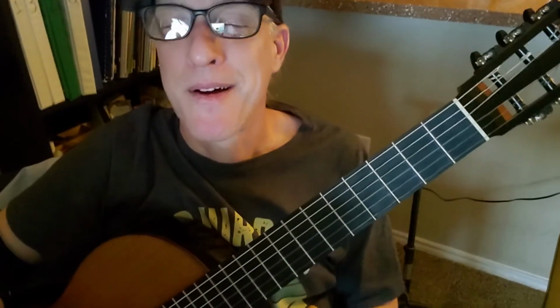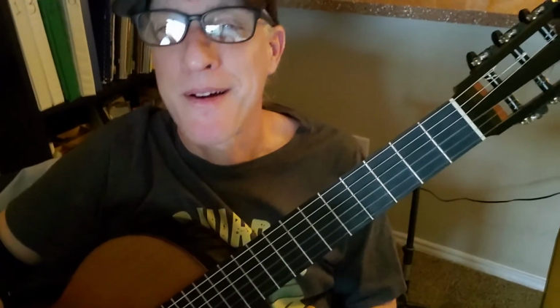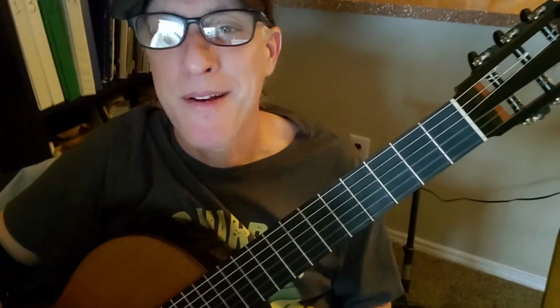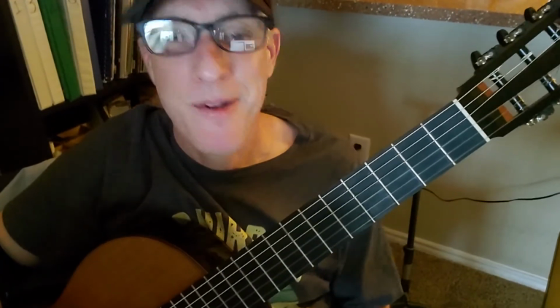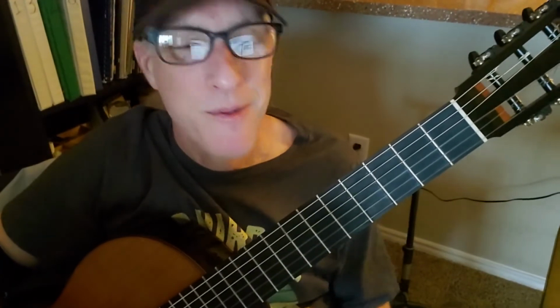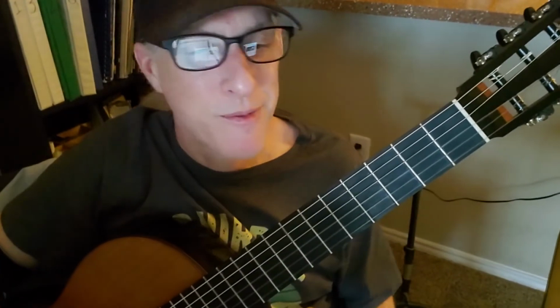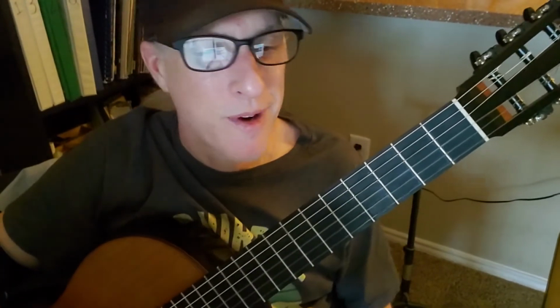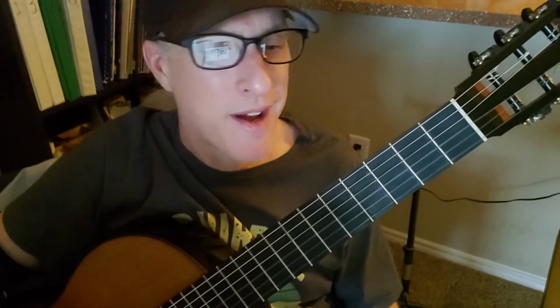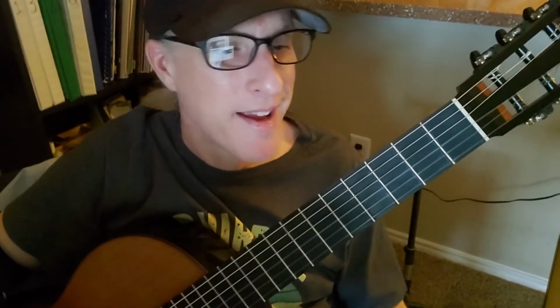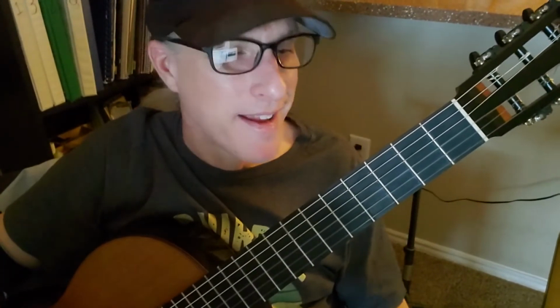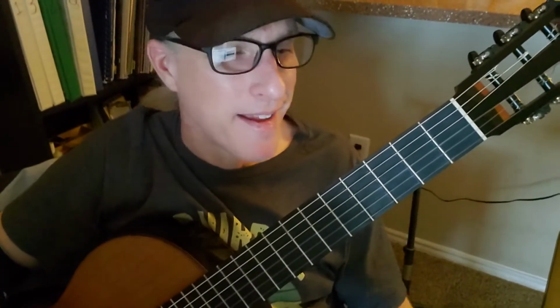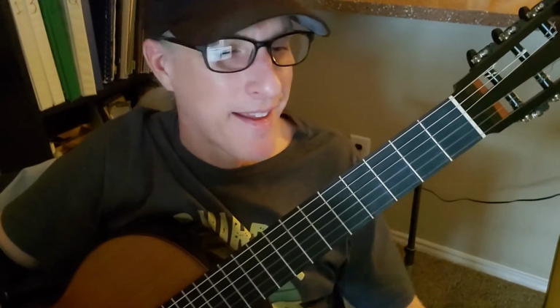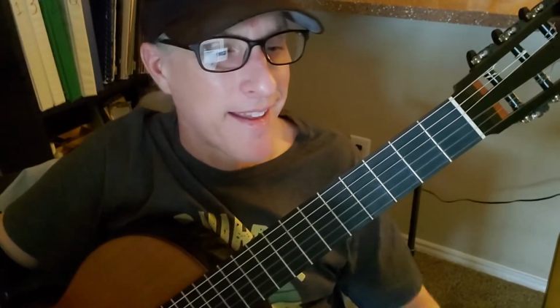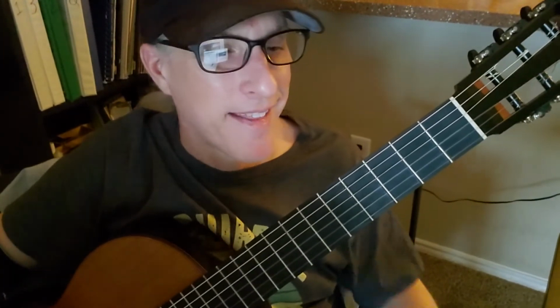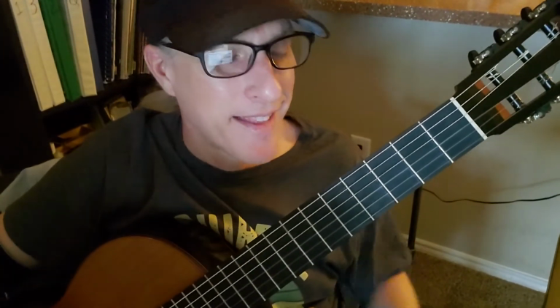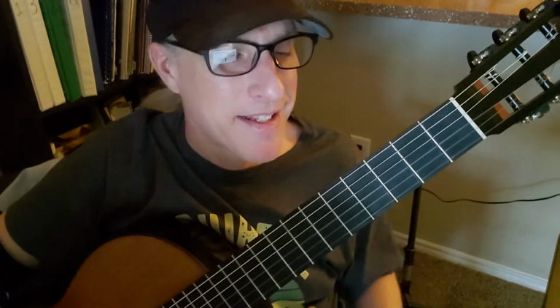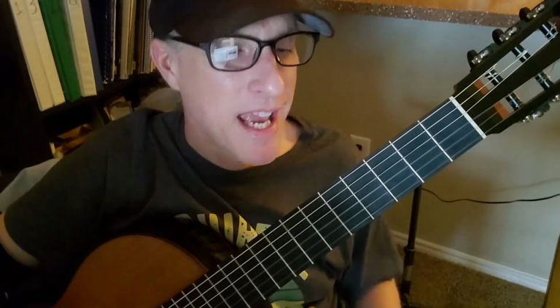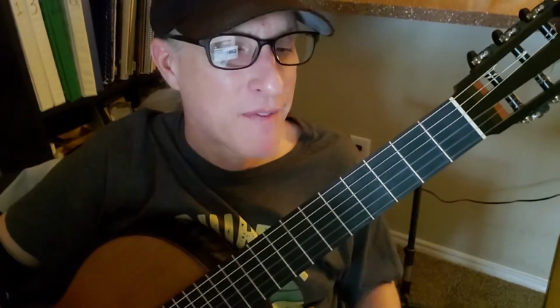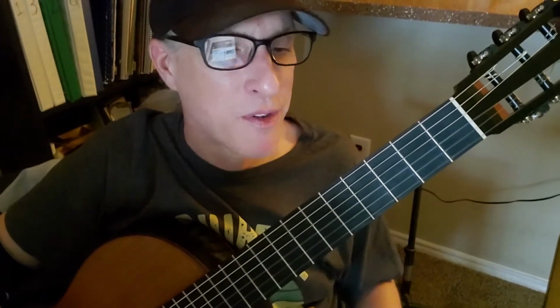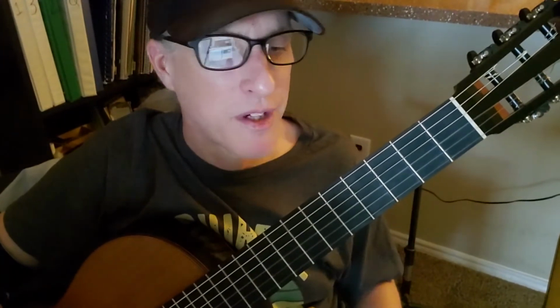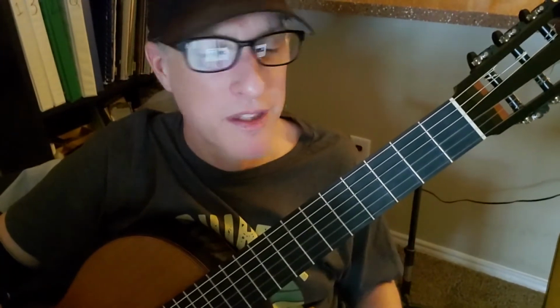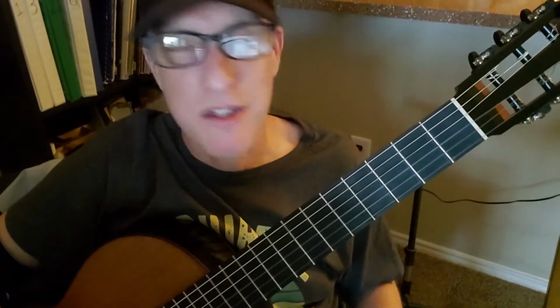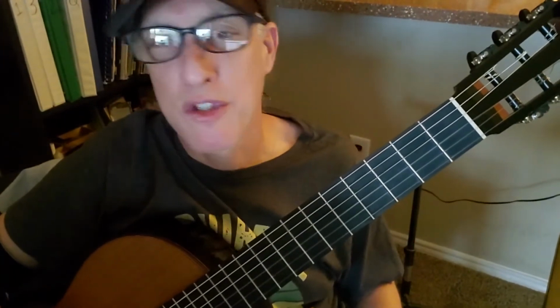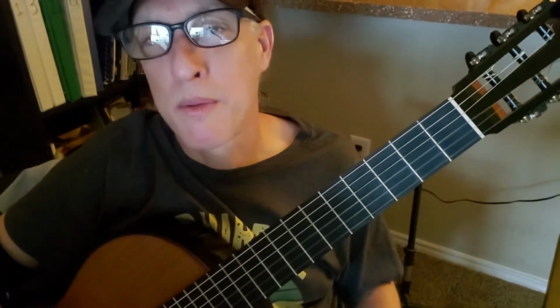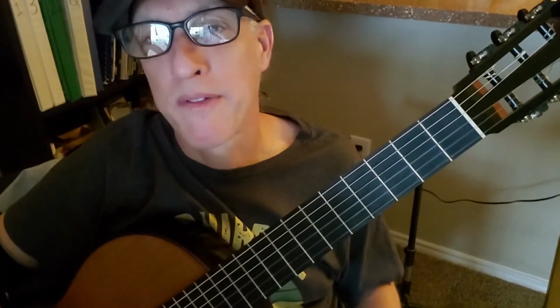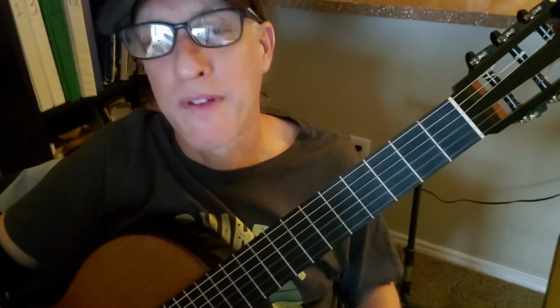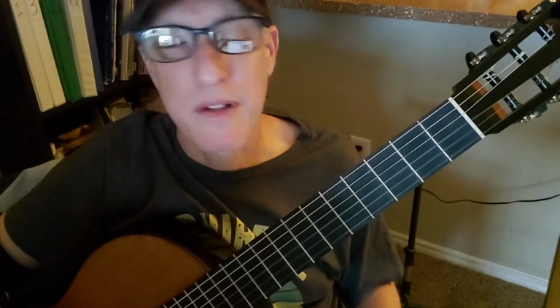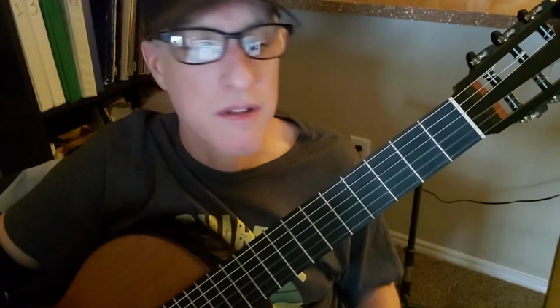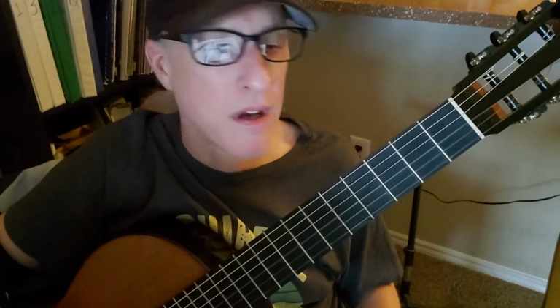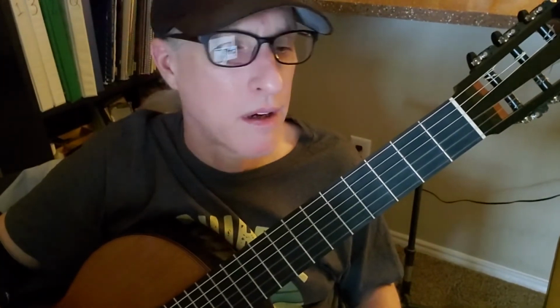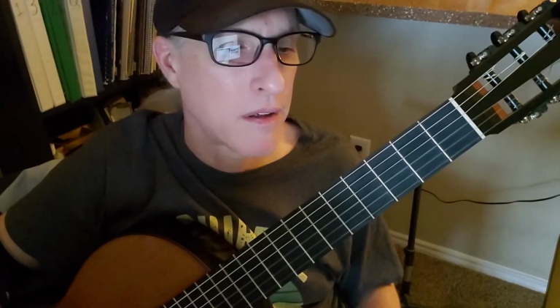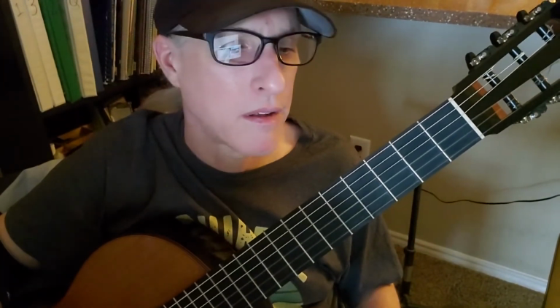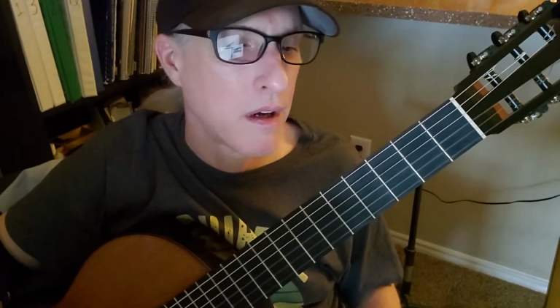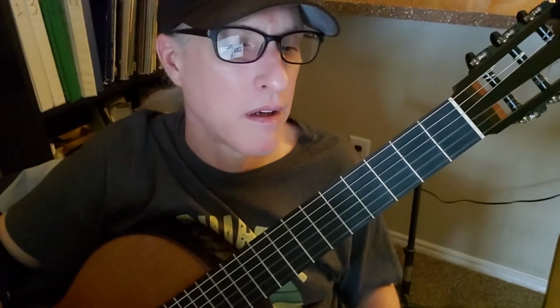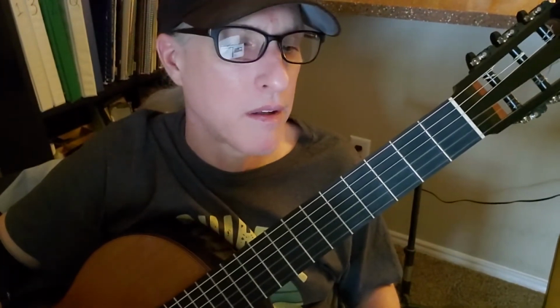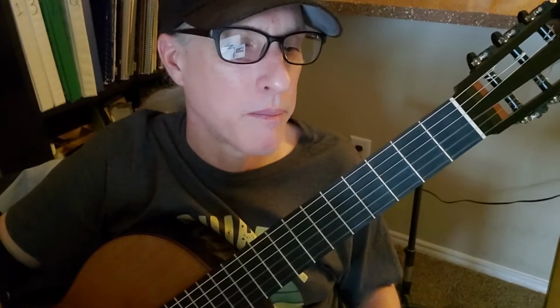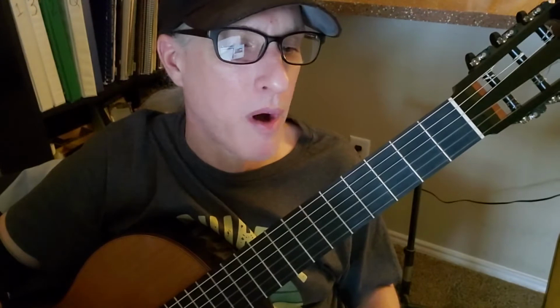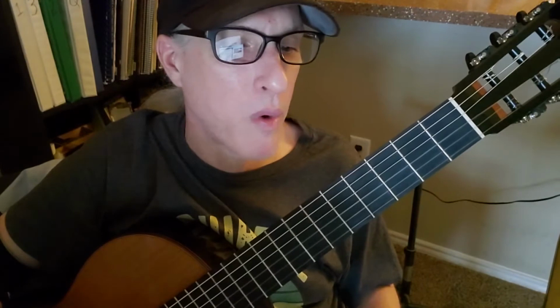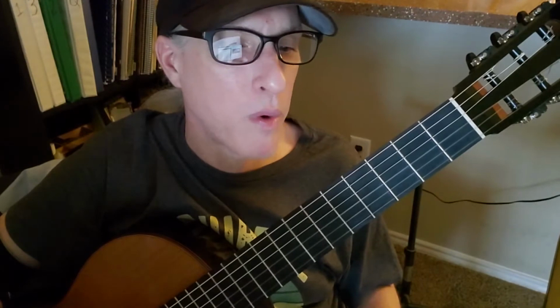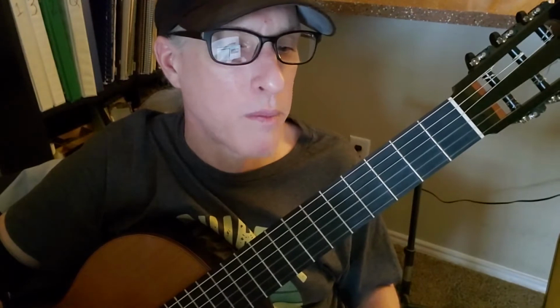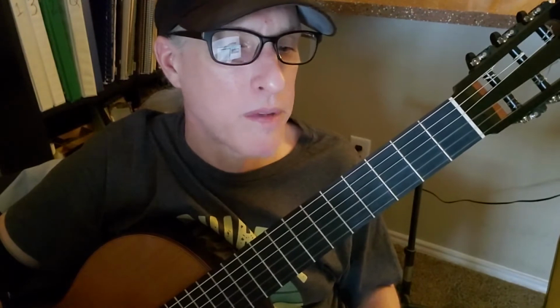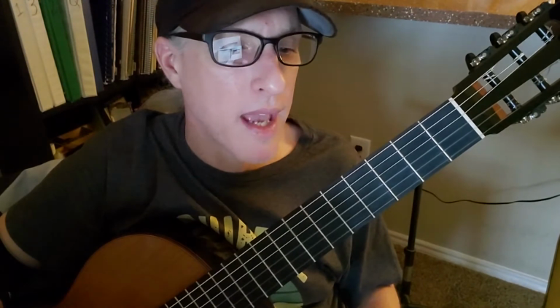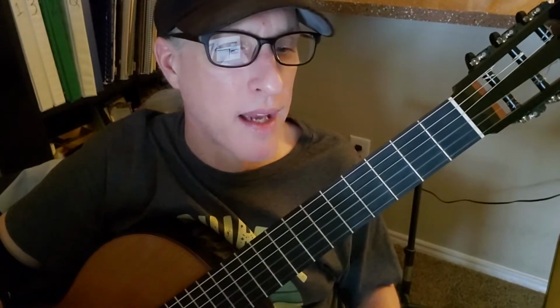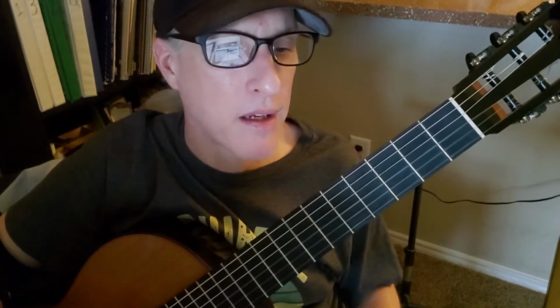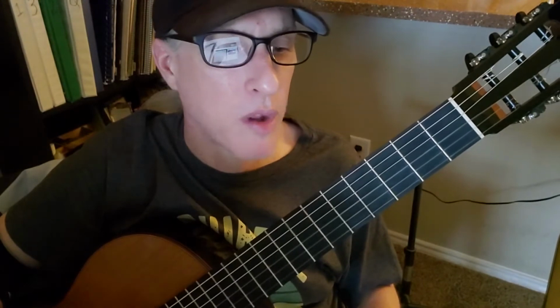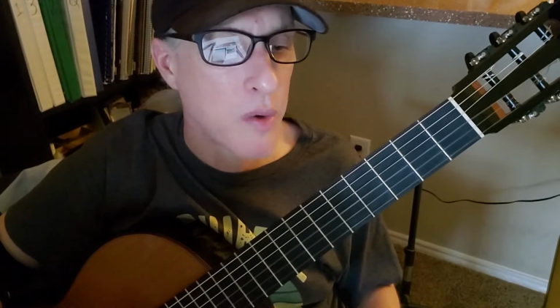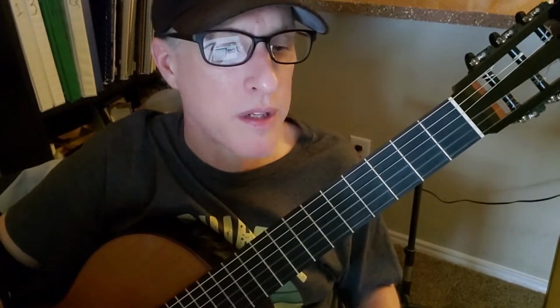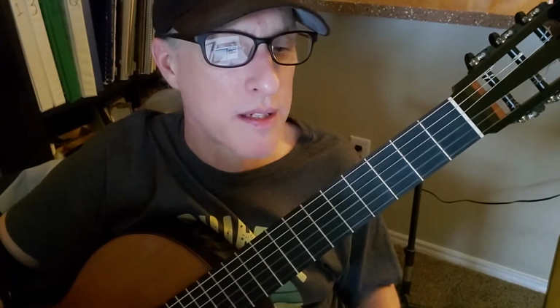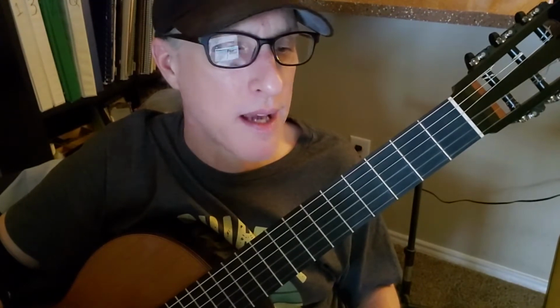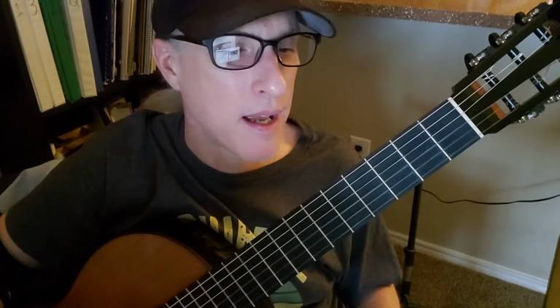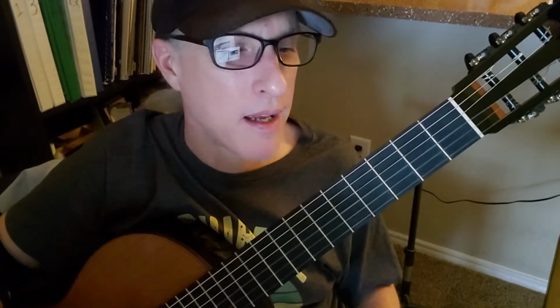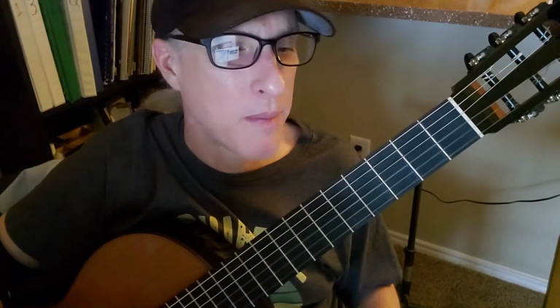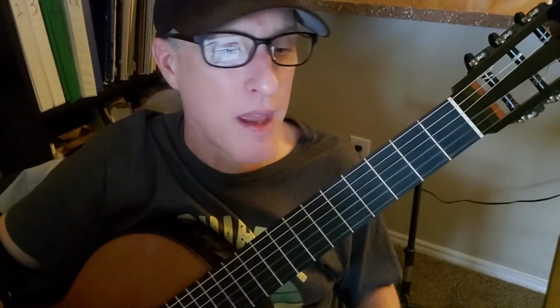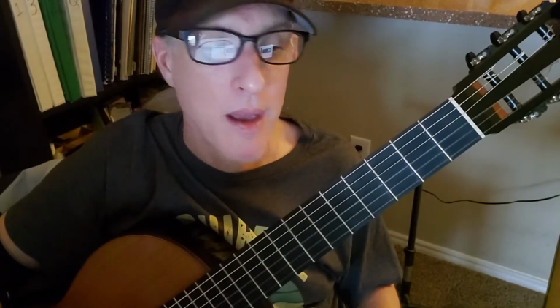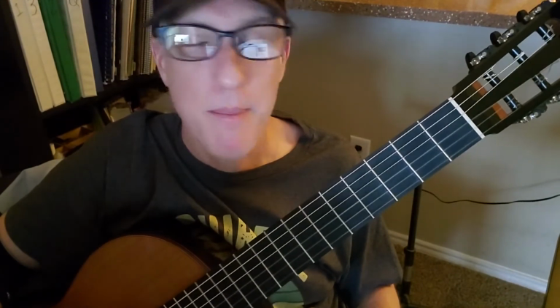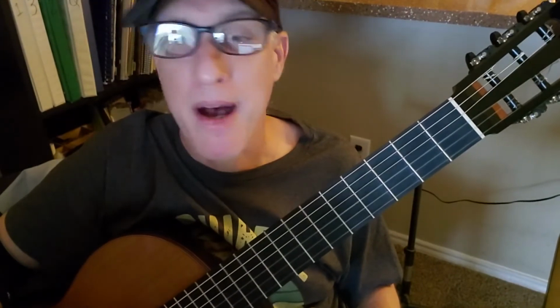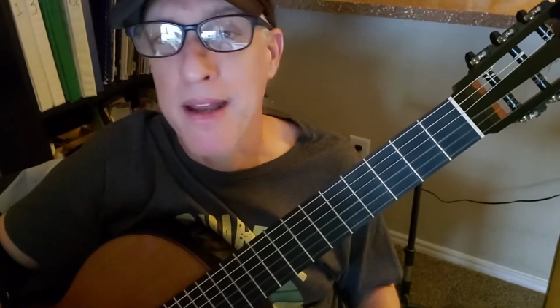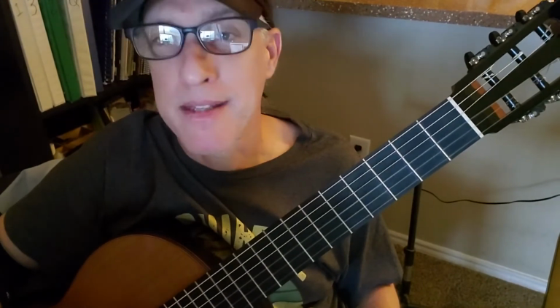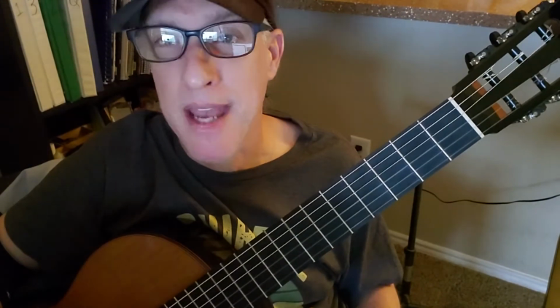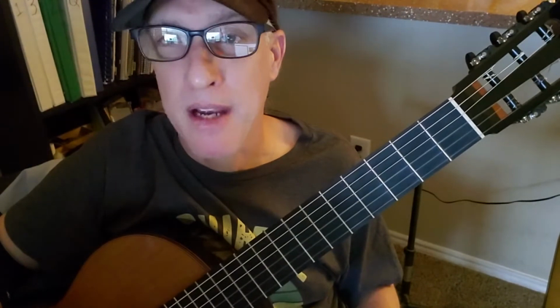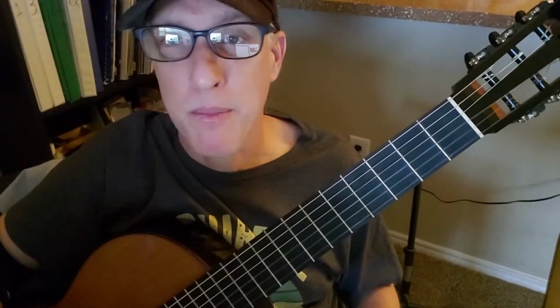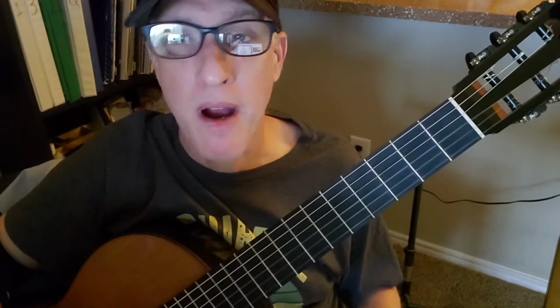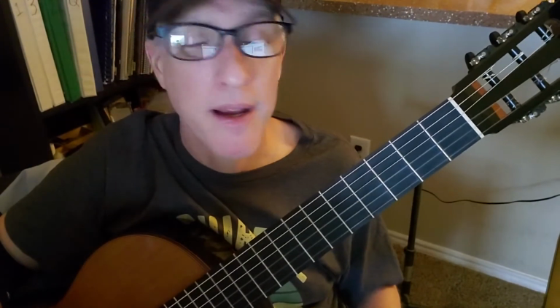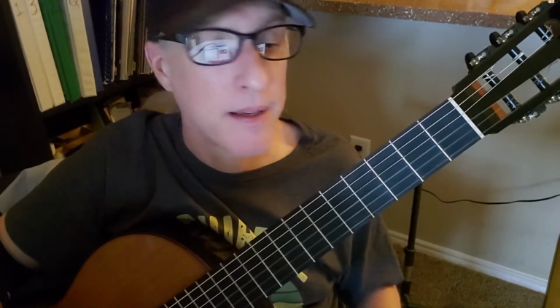Let's have a look at this super fun song called Poems and Closing Time by Zach Bryan.